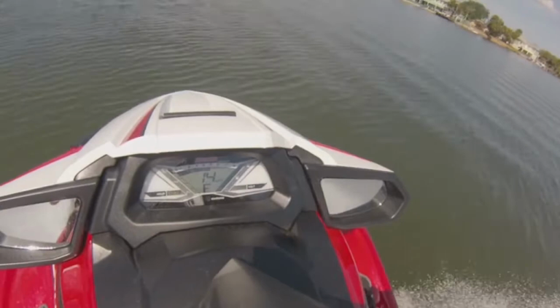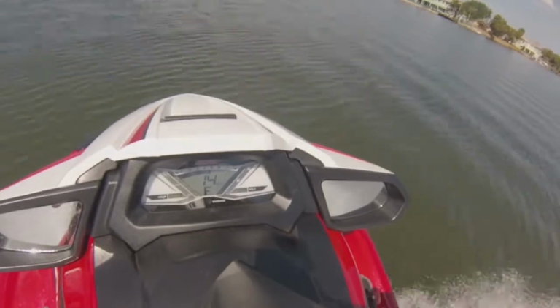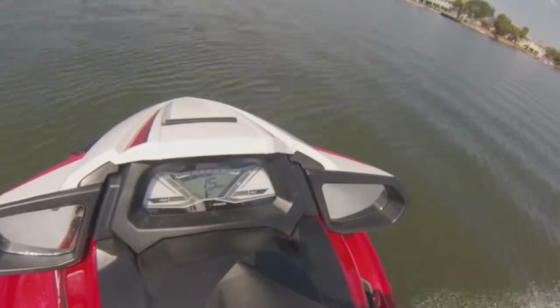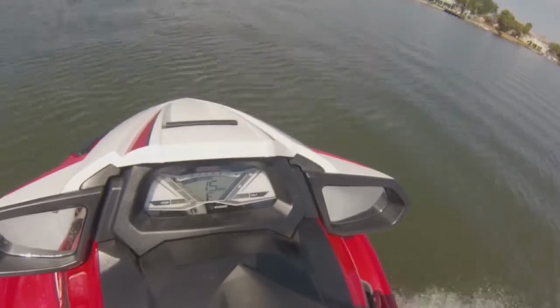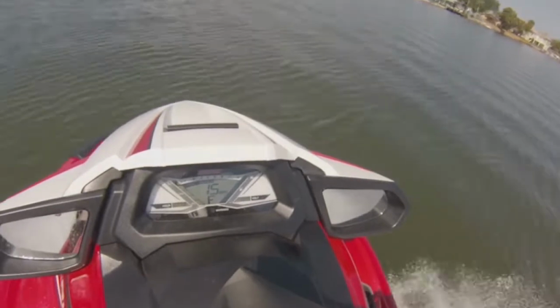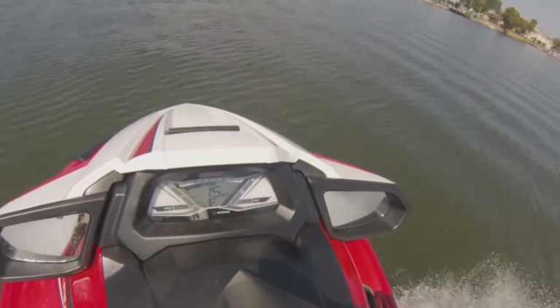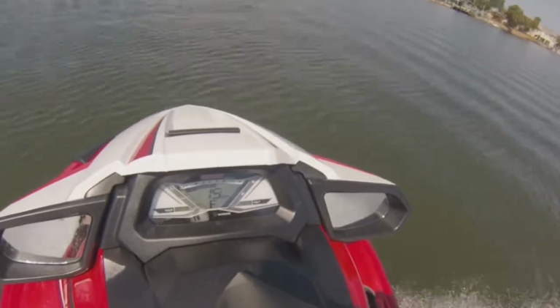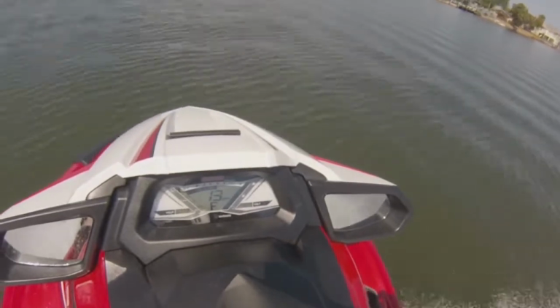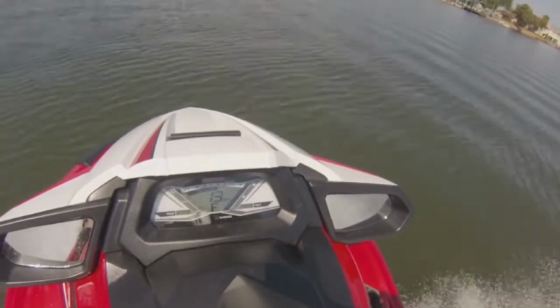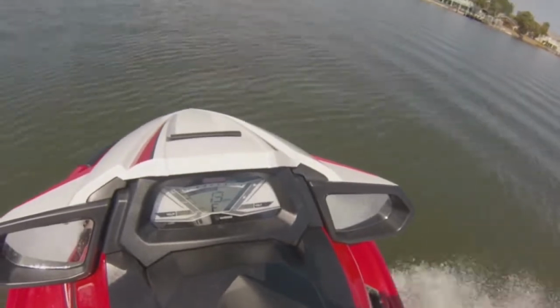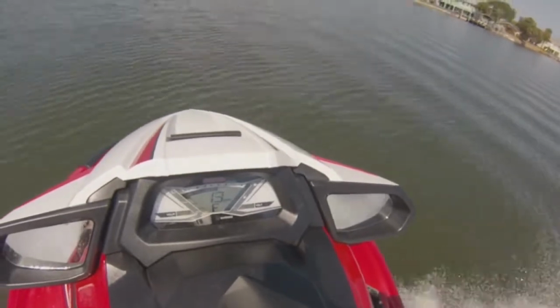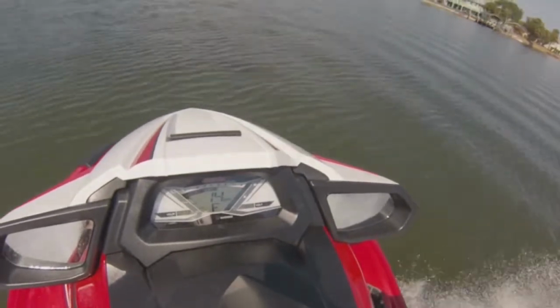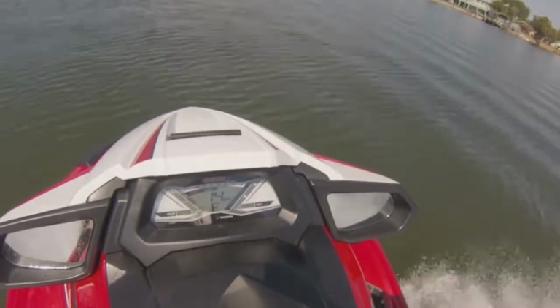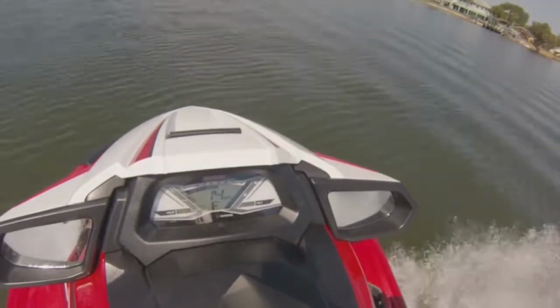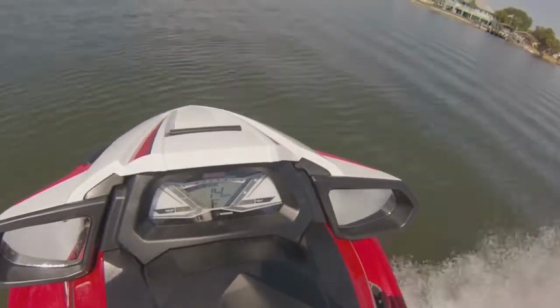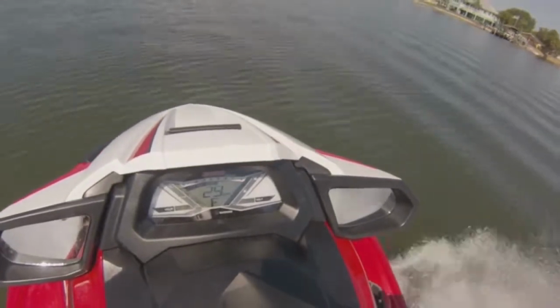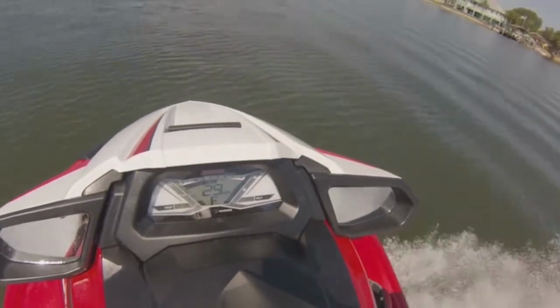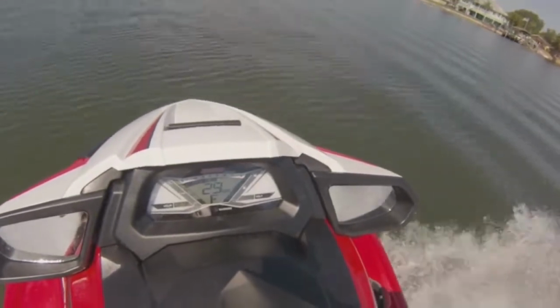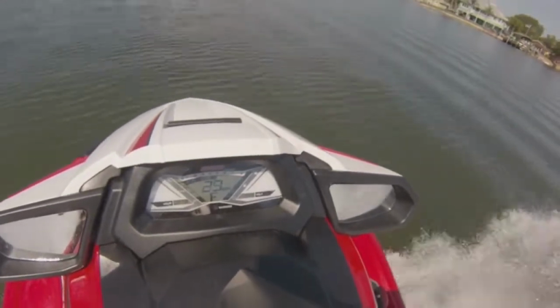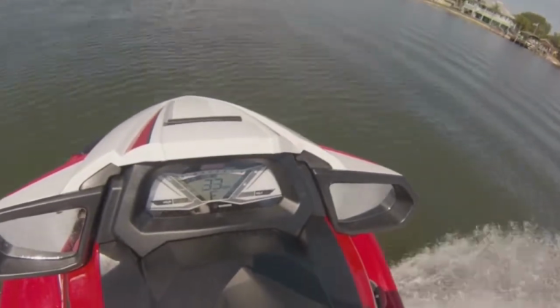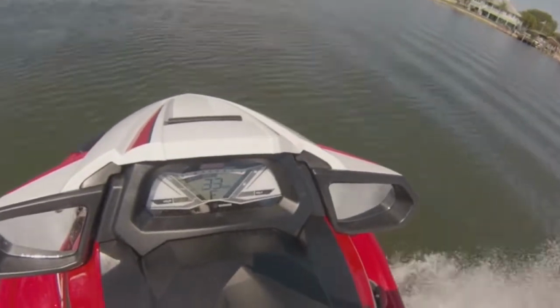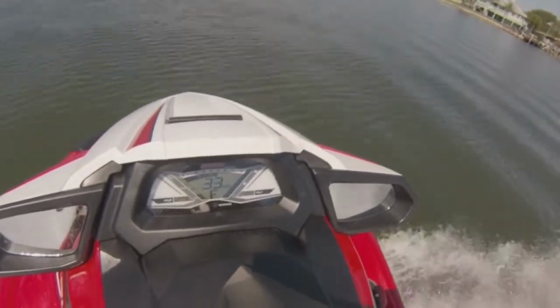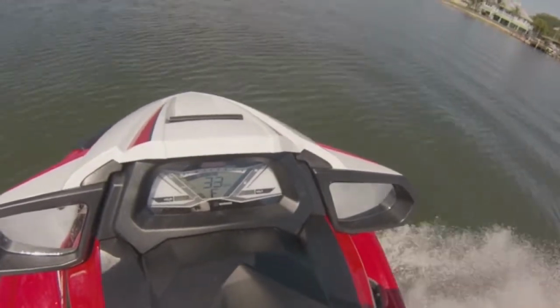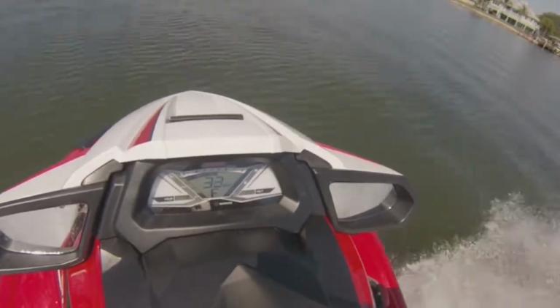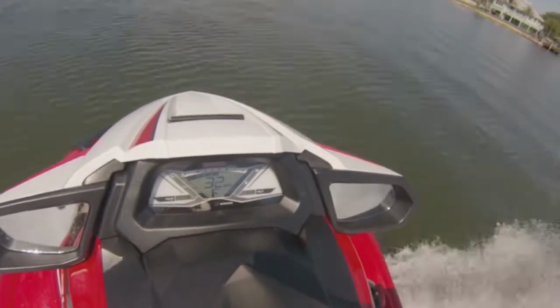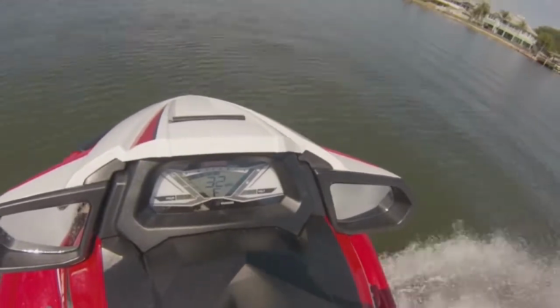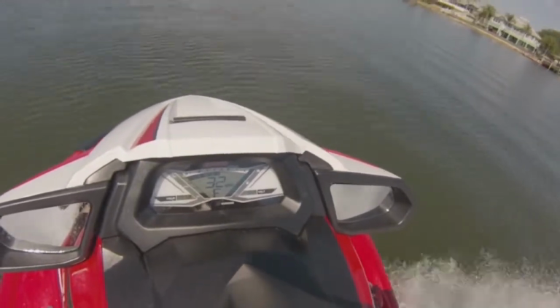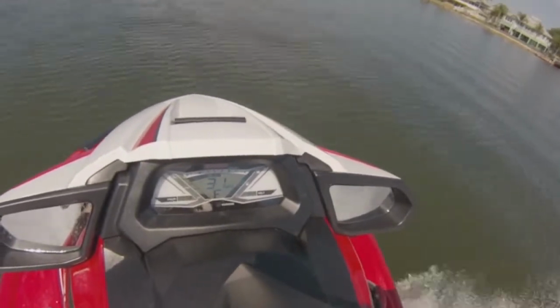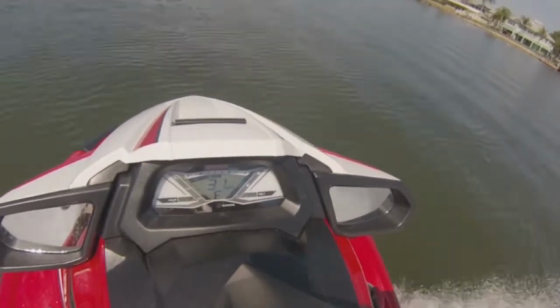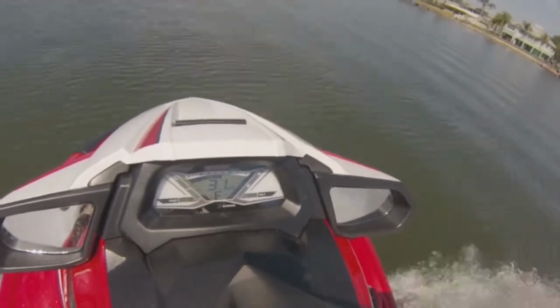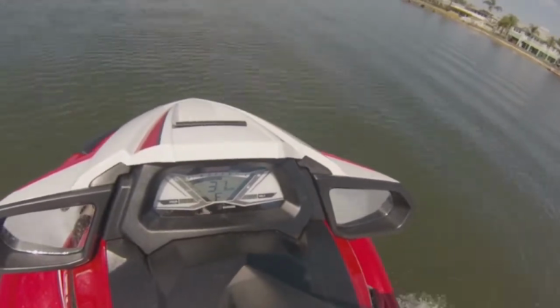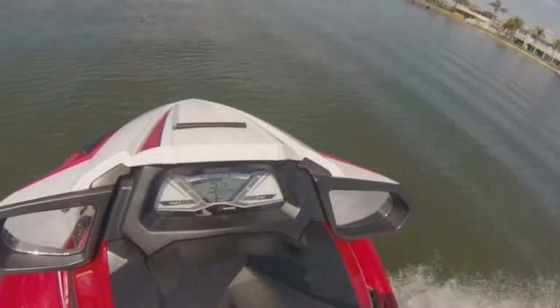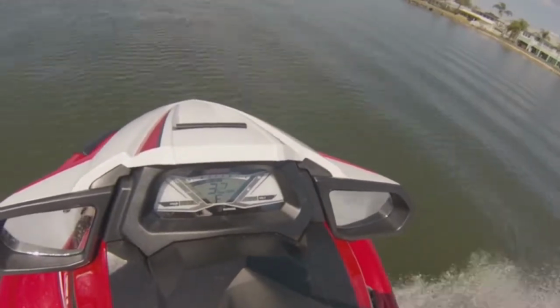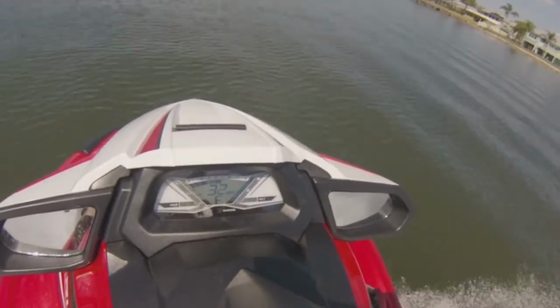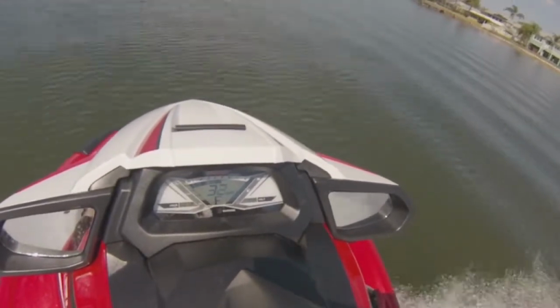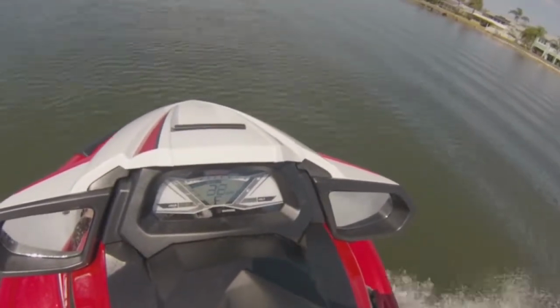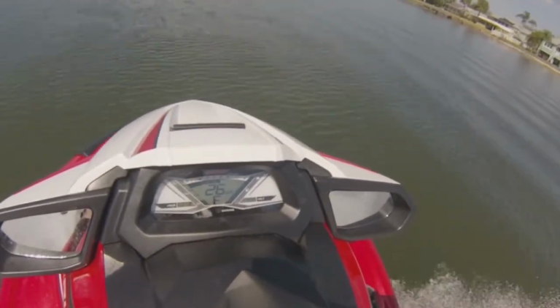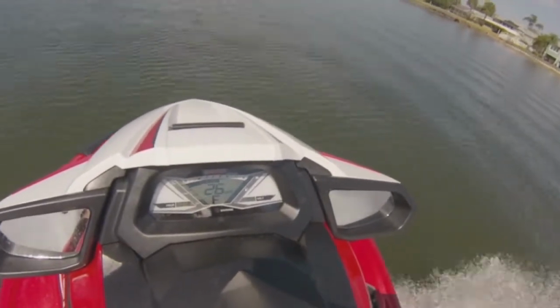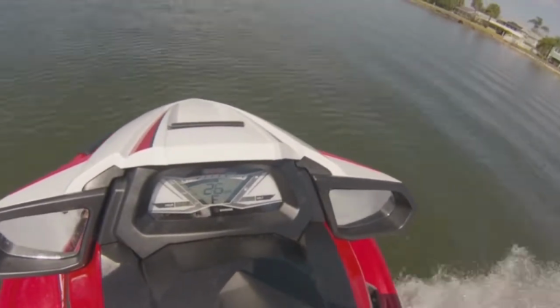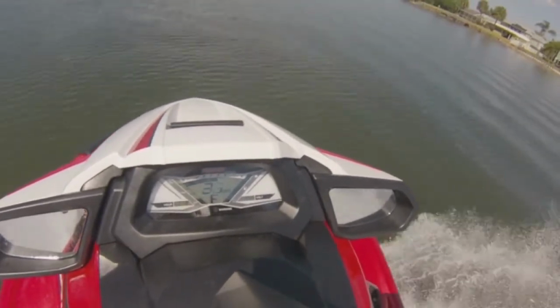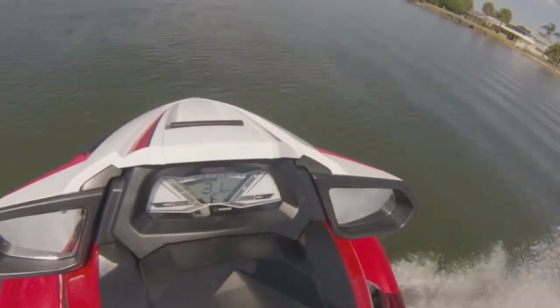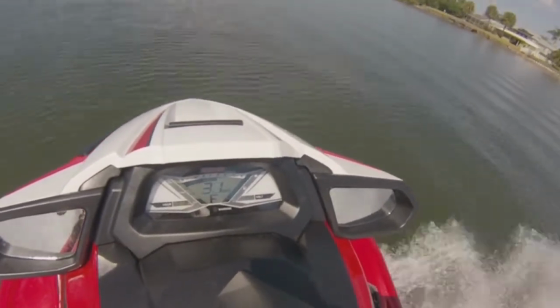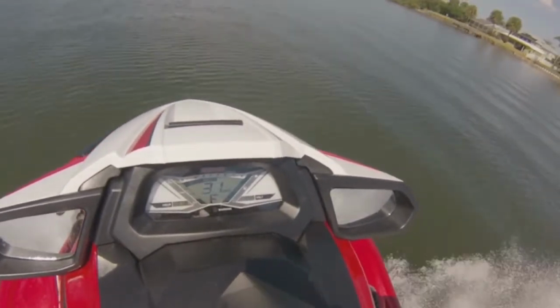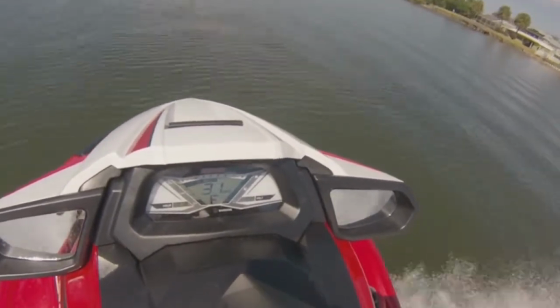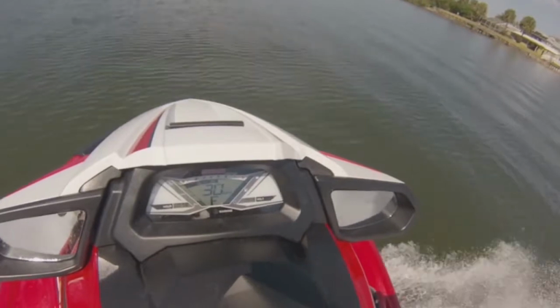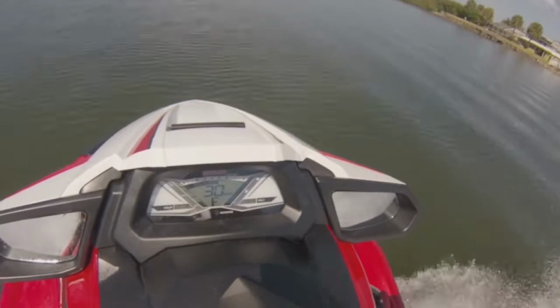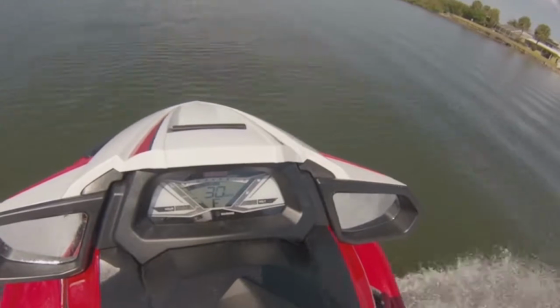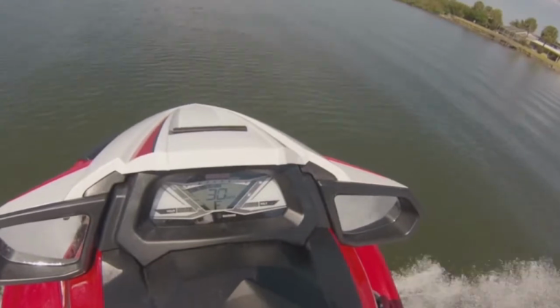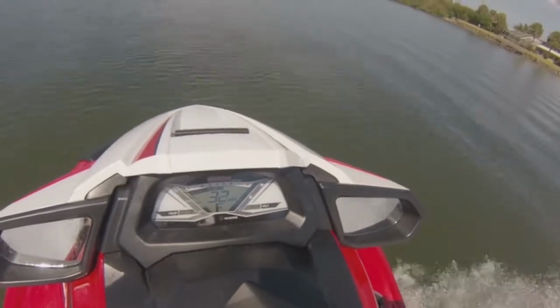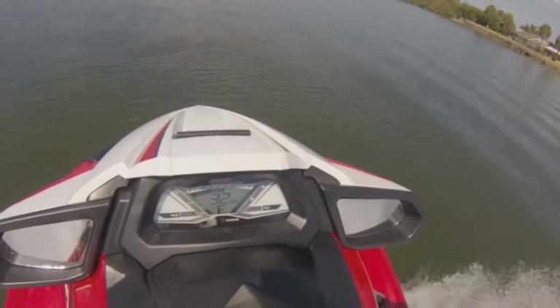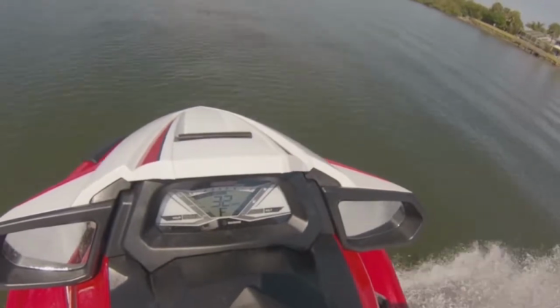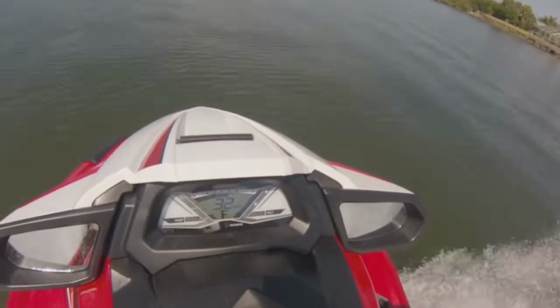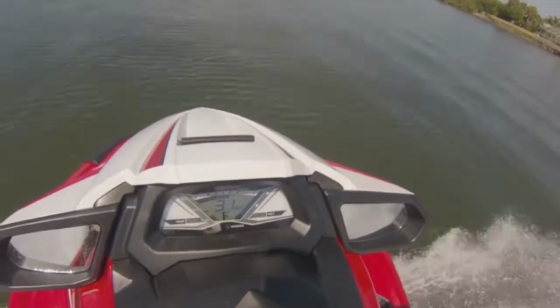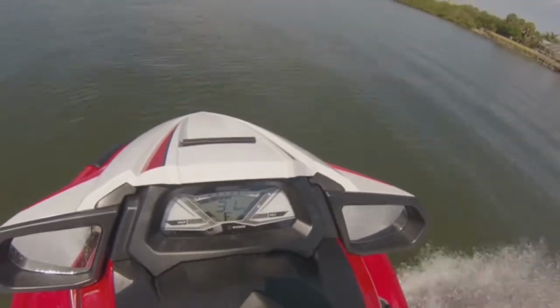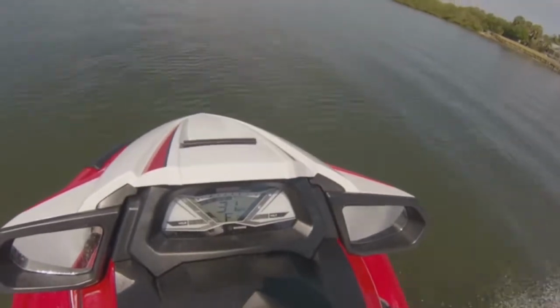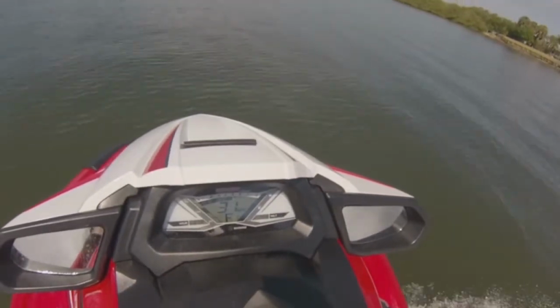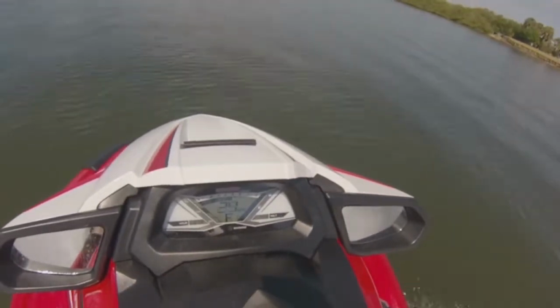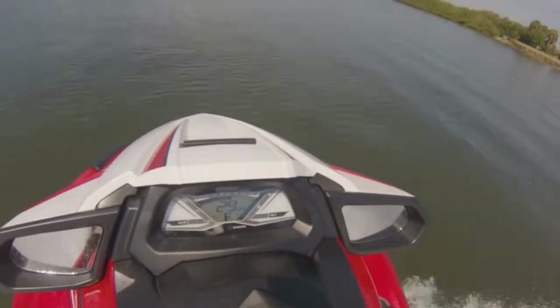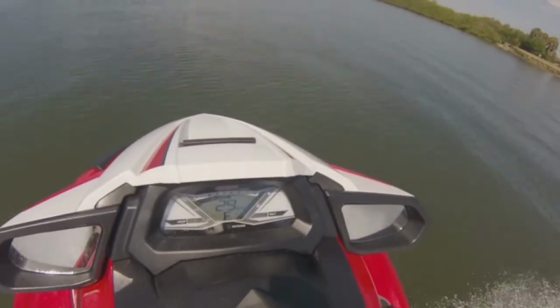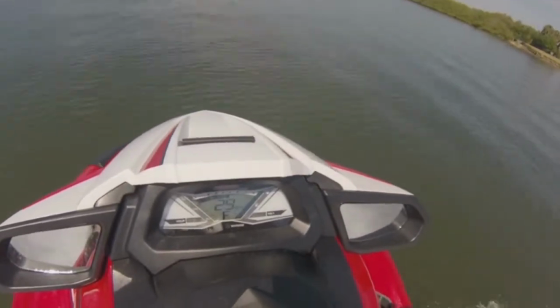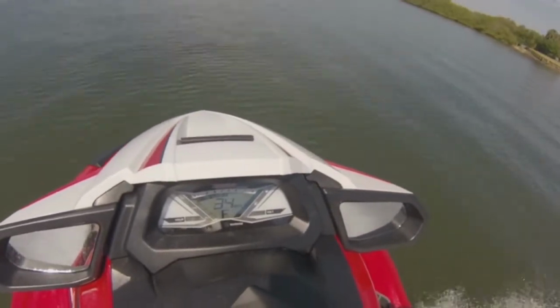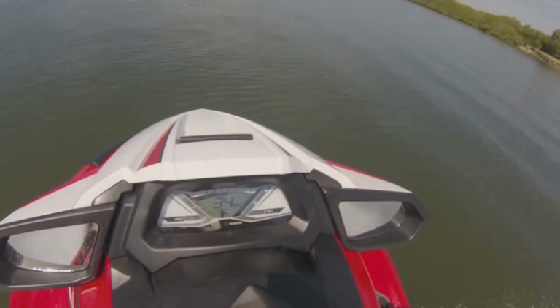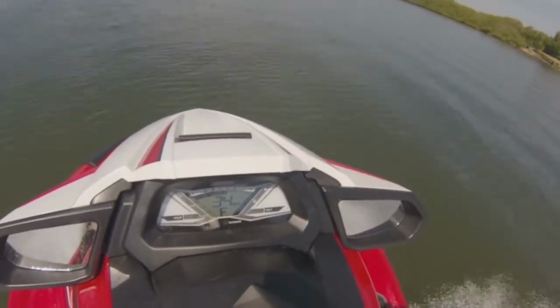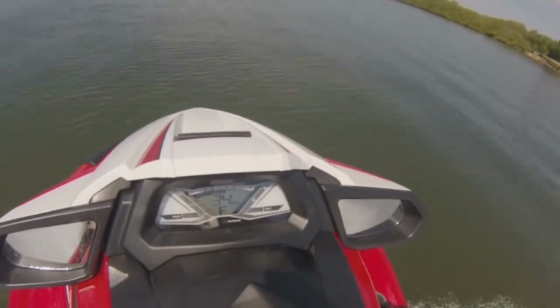Having not adjusted throttle, you can see that the RPMs are pretty much the same, and as we go back down in the trim, the speed stabilizes.